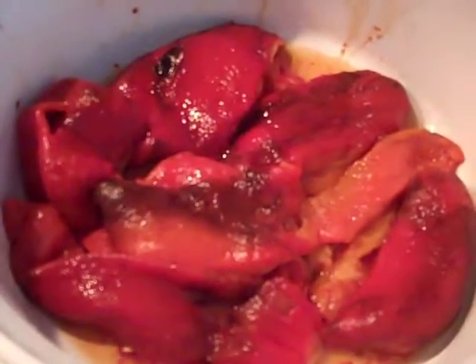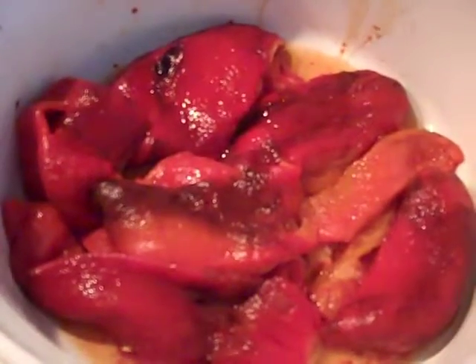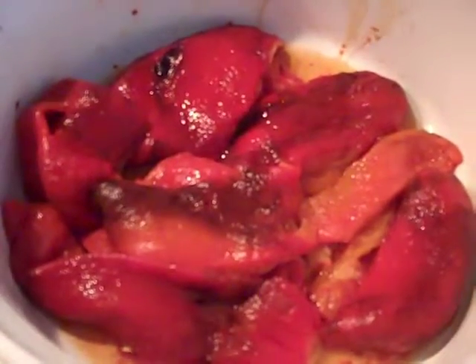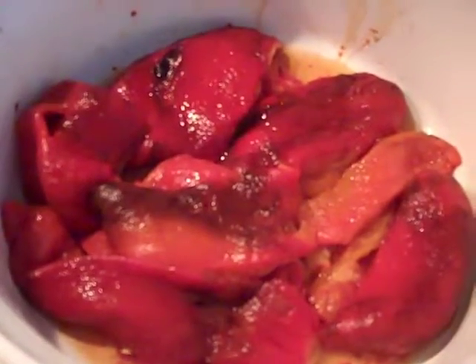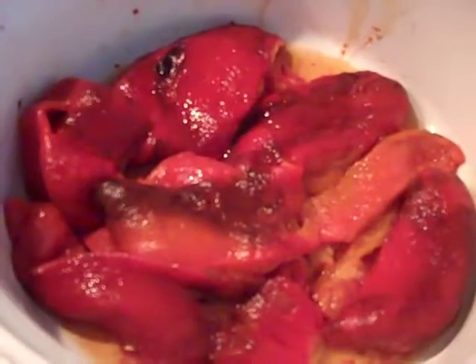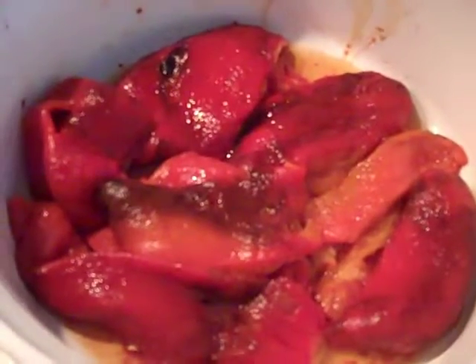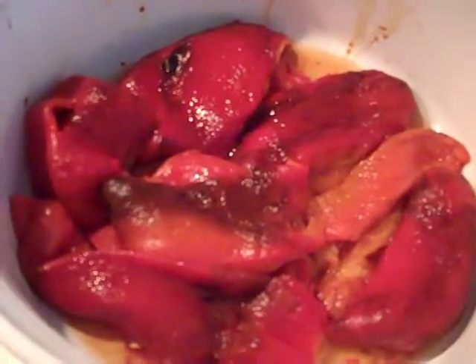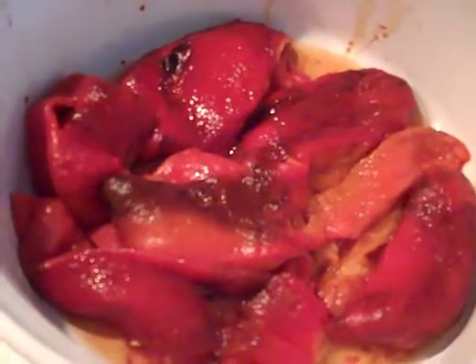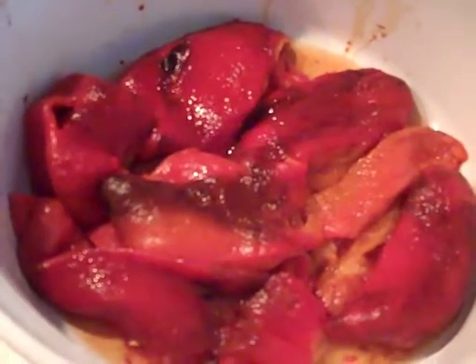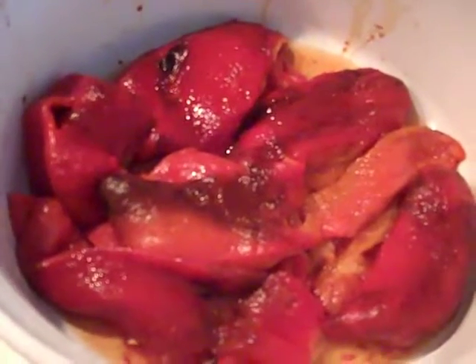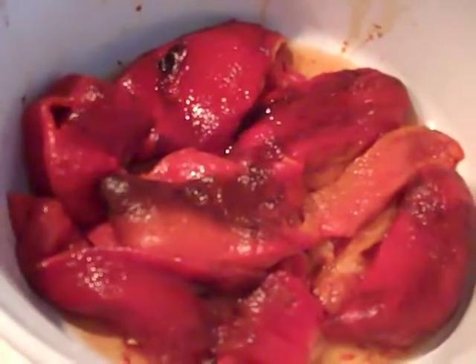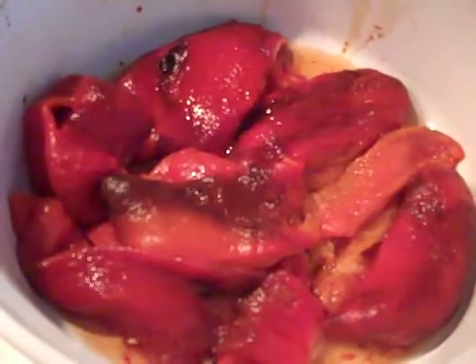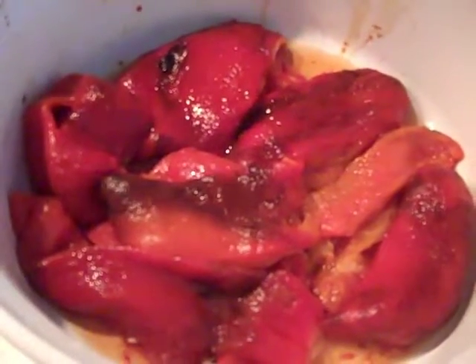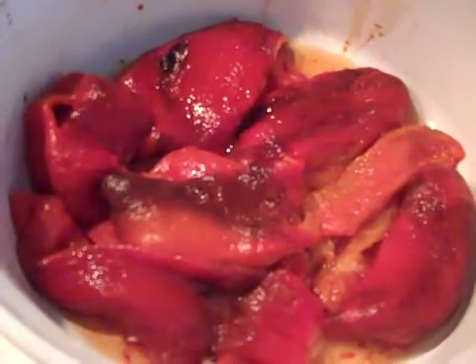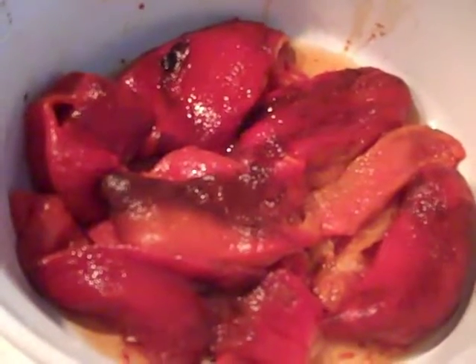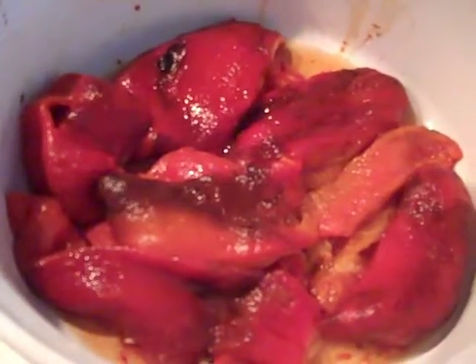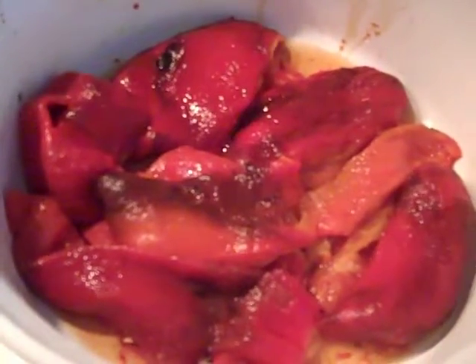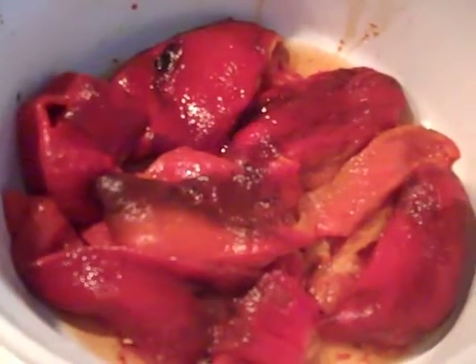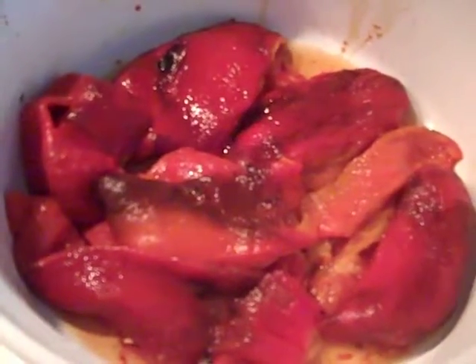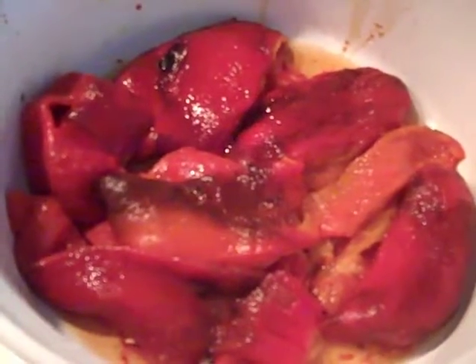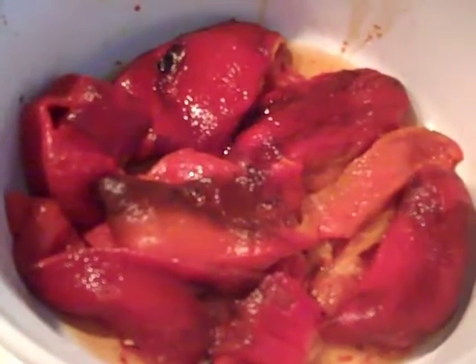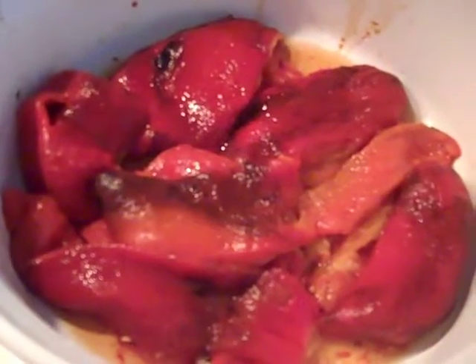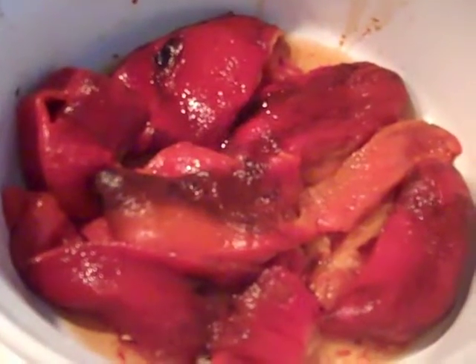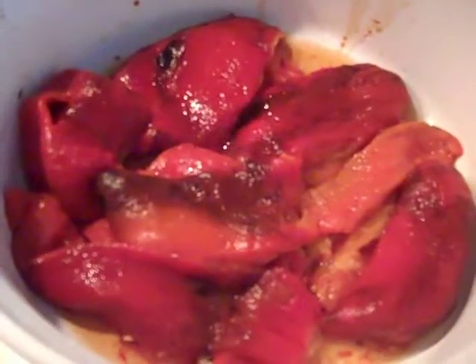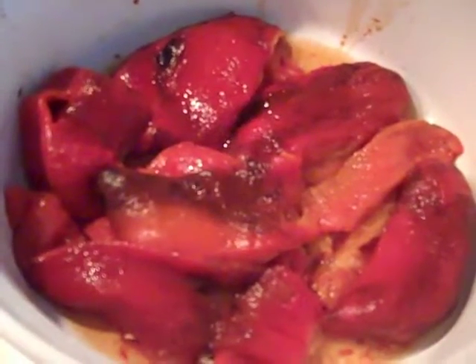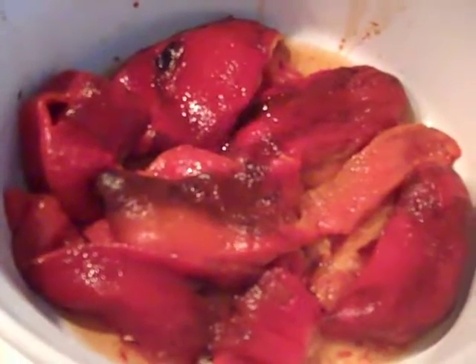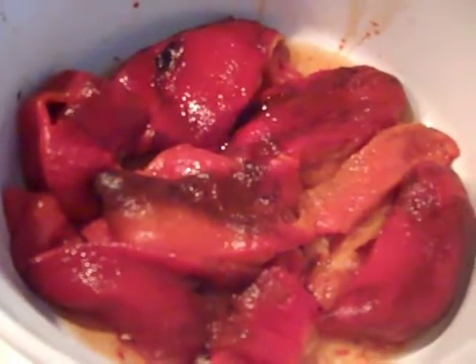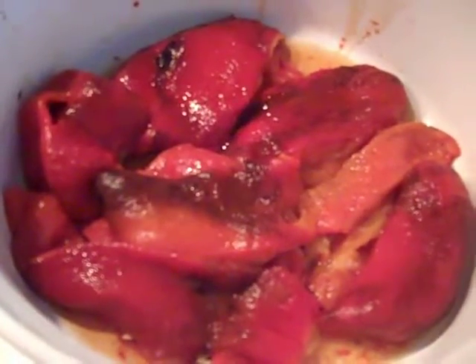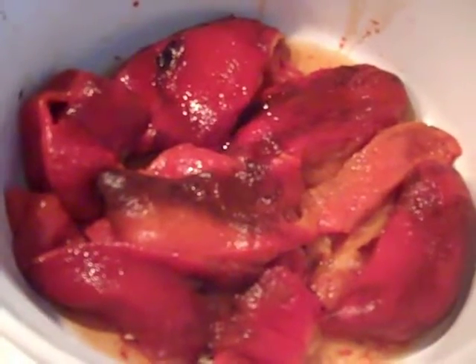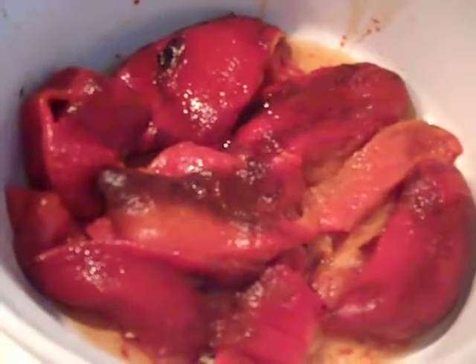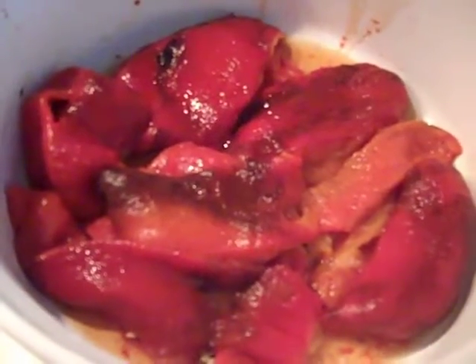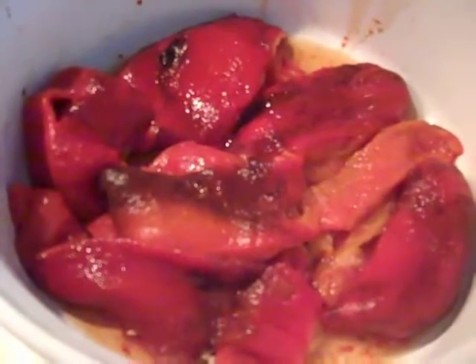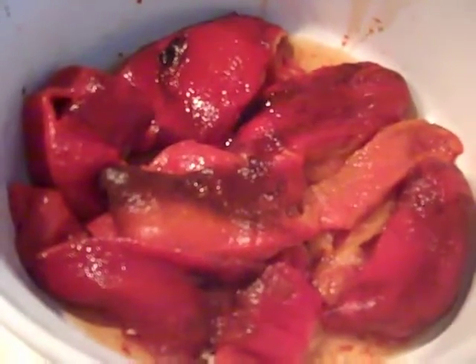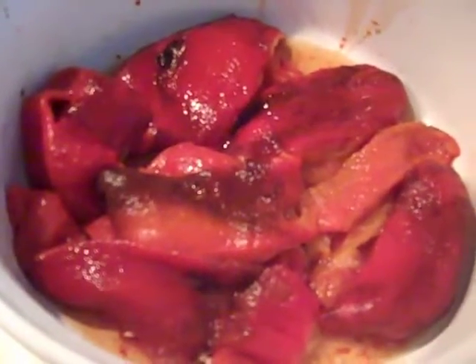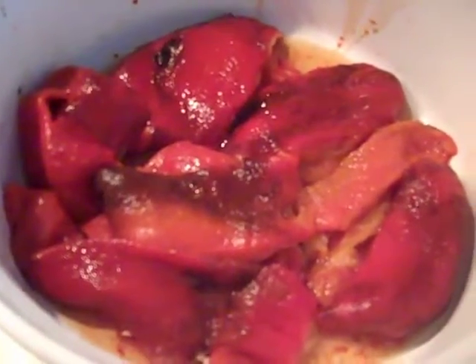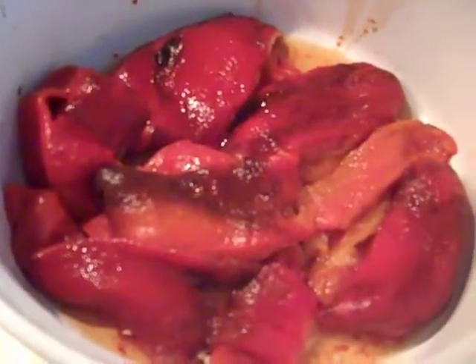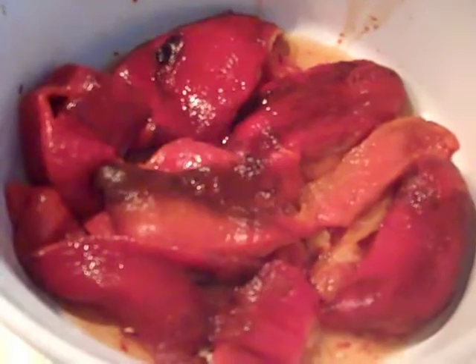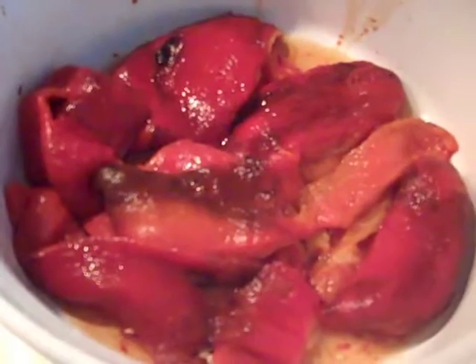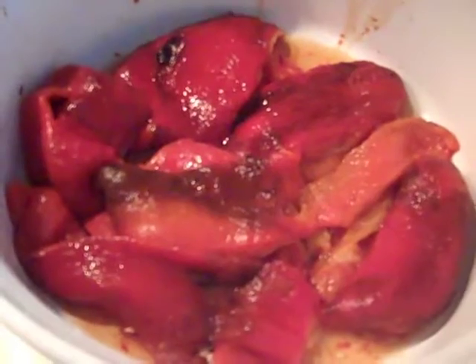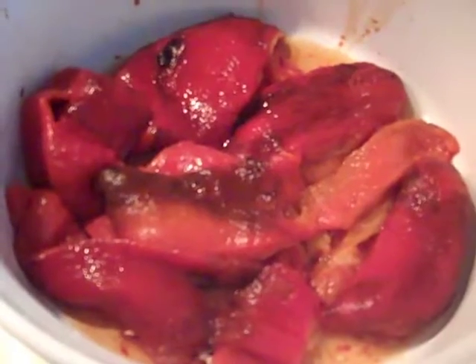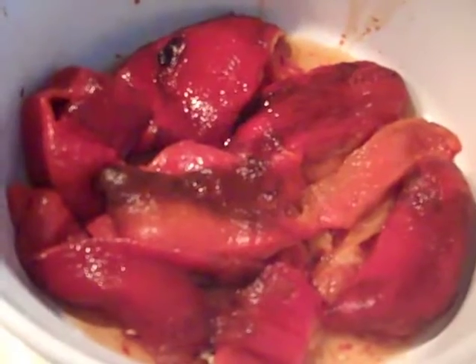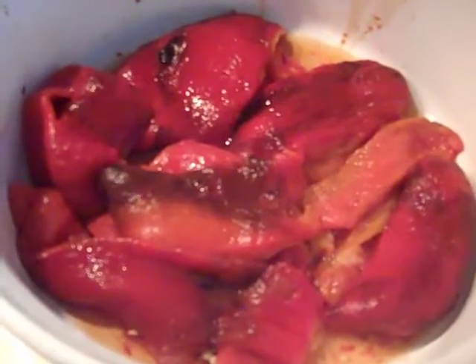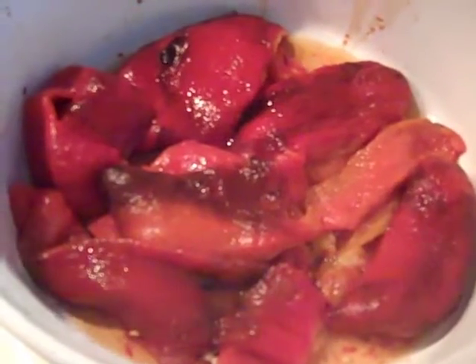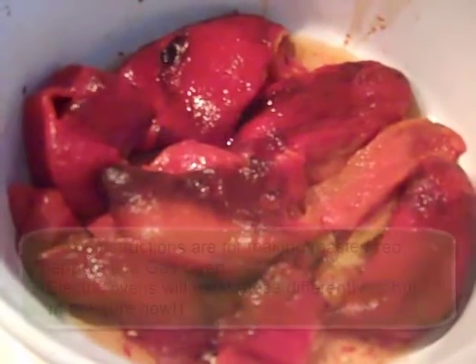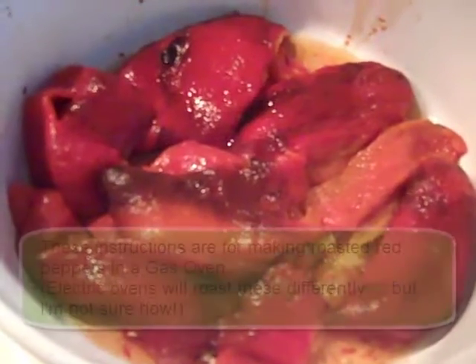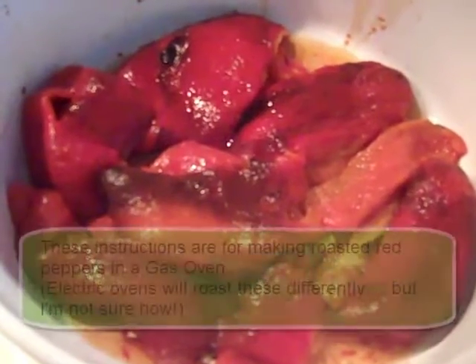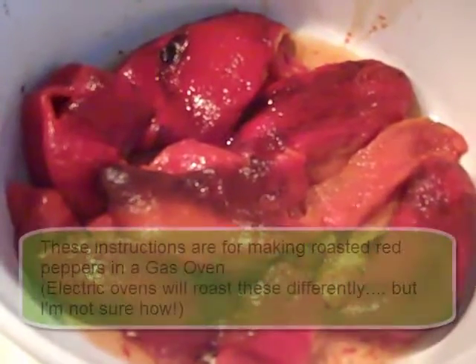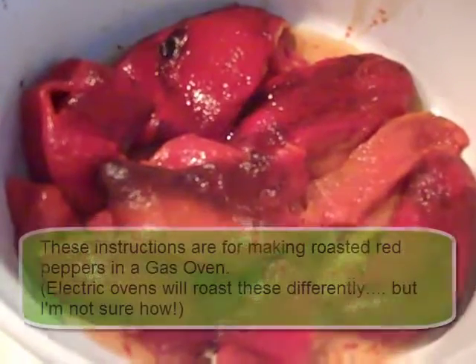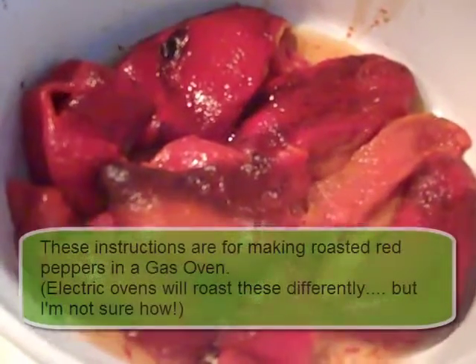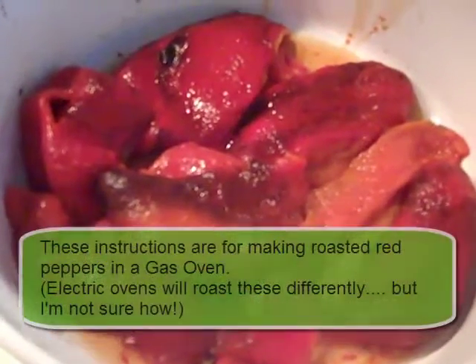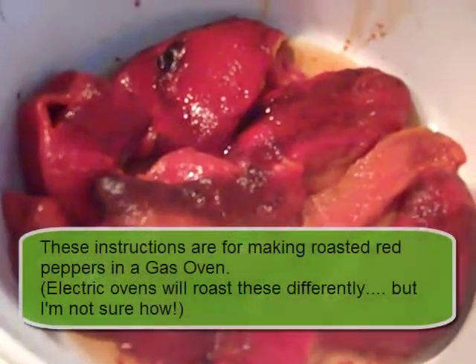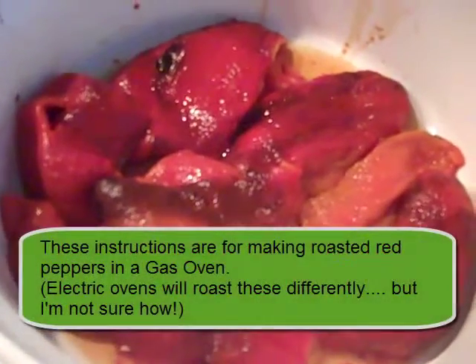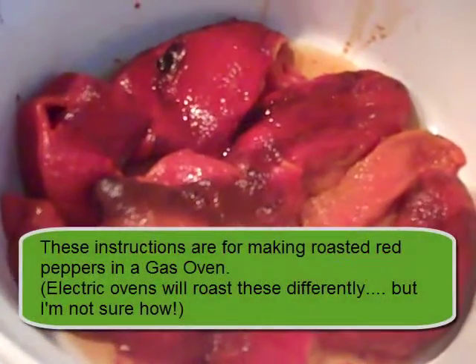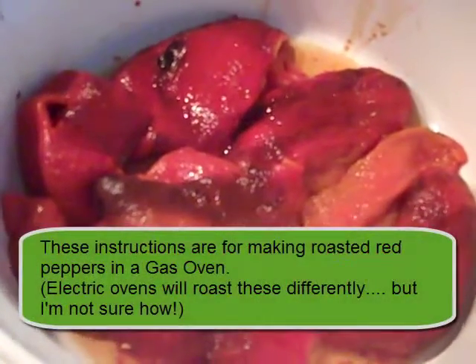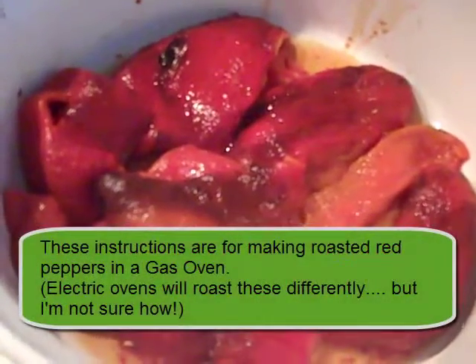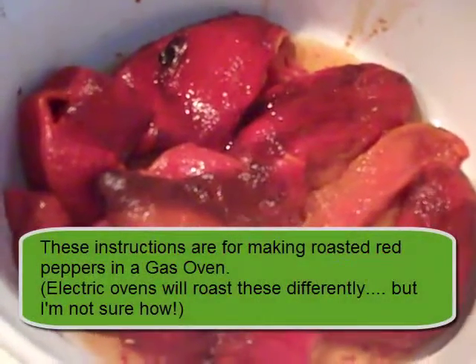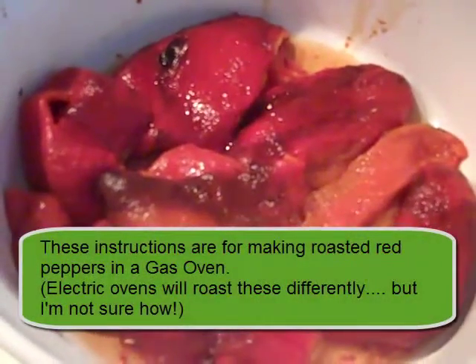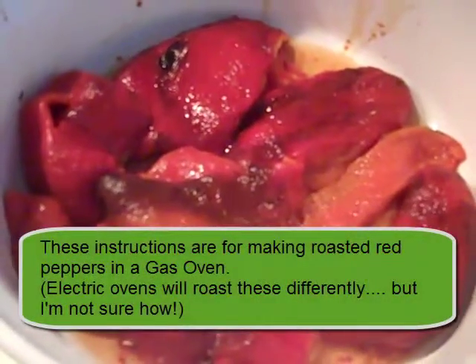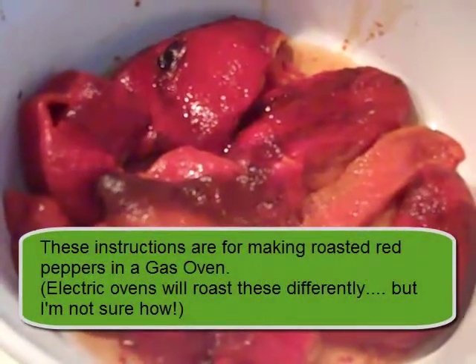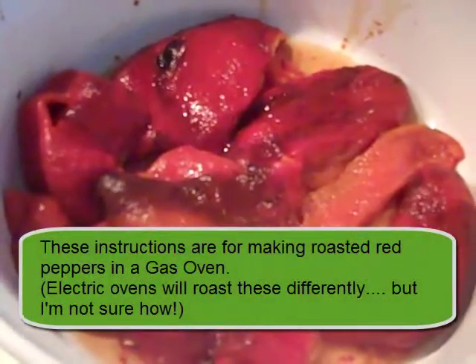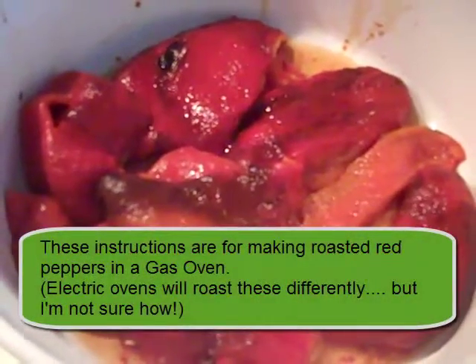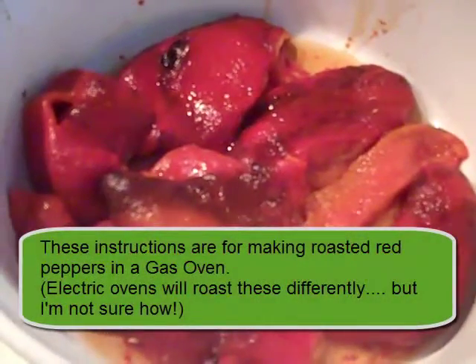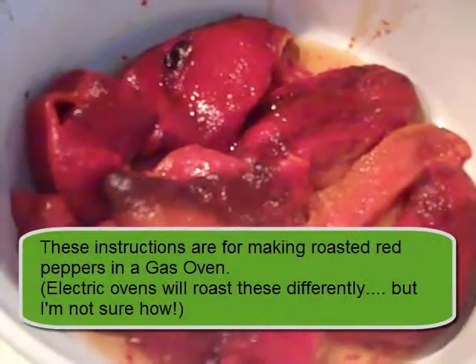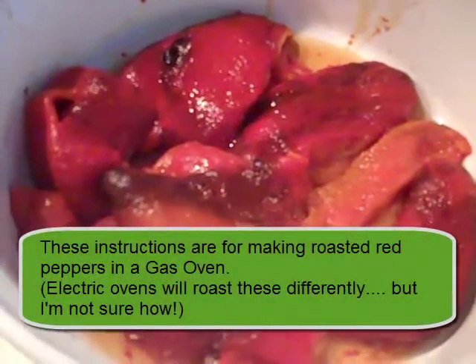I'm making roasted red pepper today, and I'm going to show you how to make it in a gas oven.